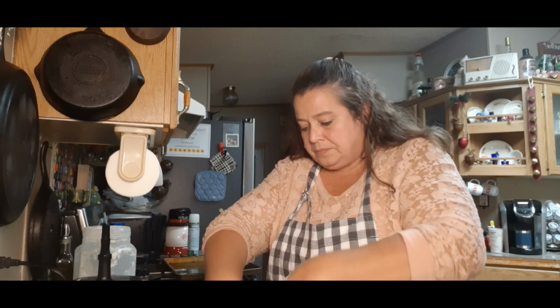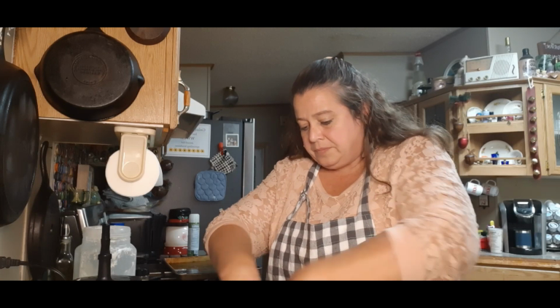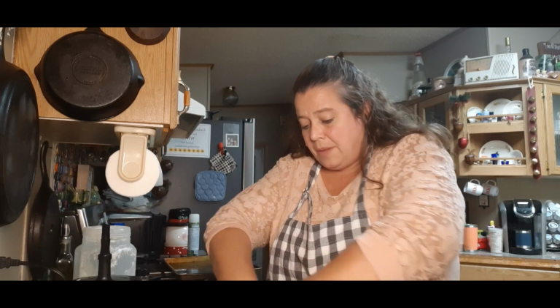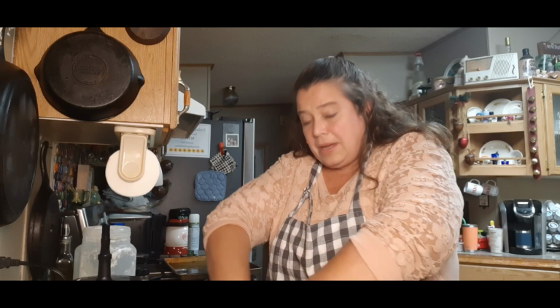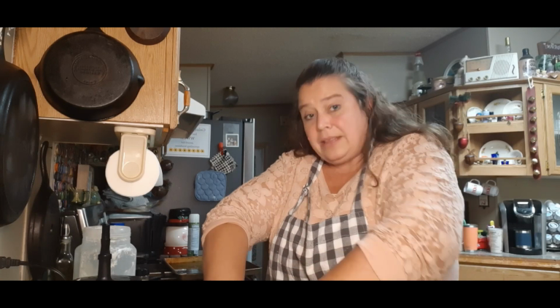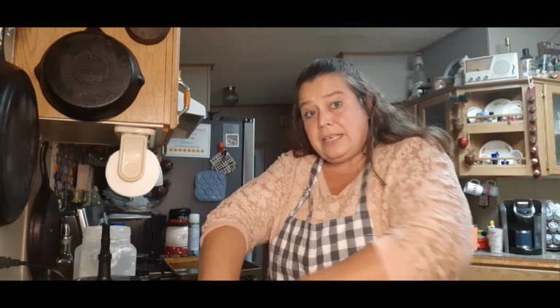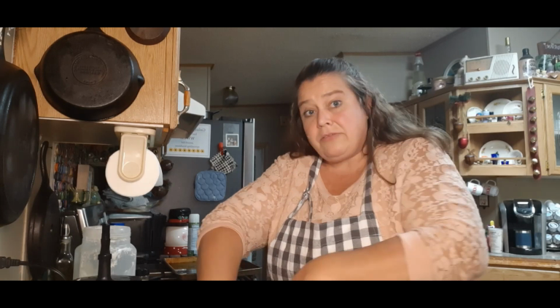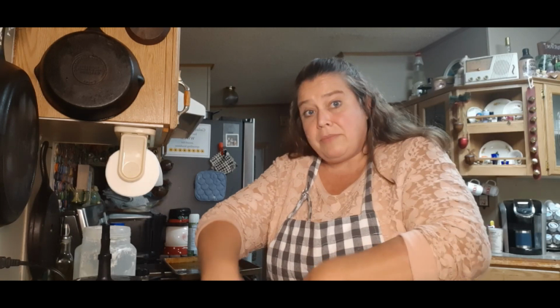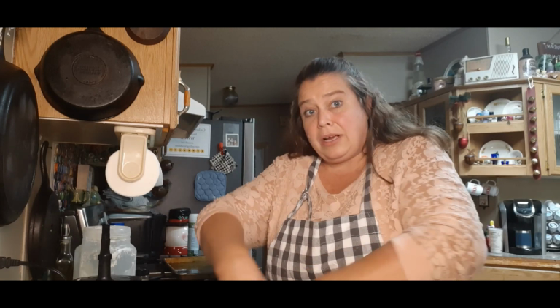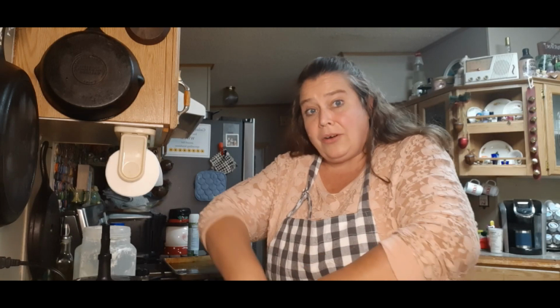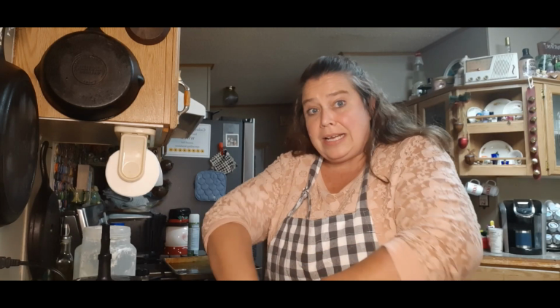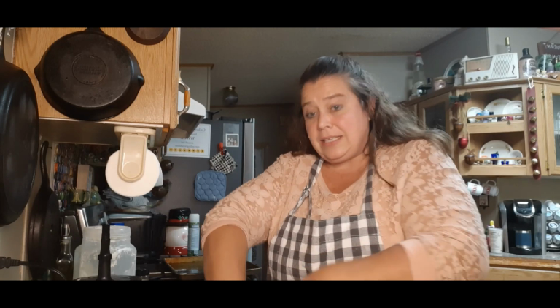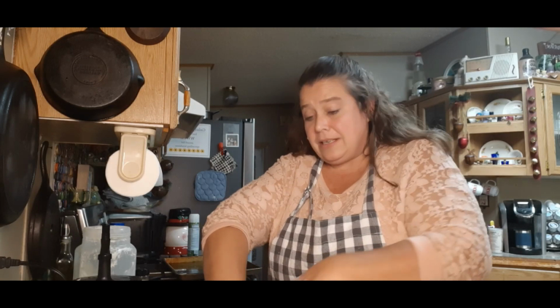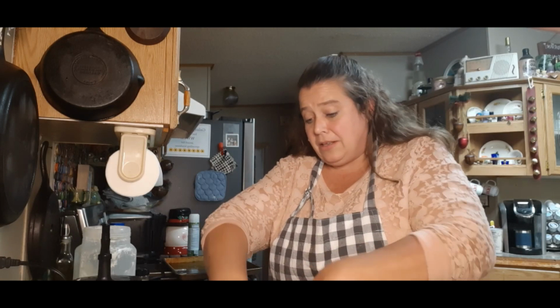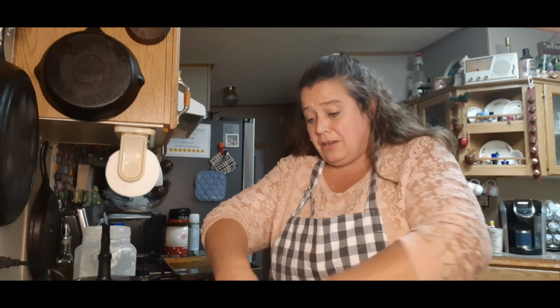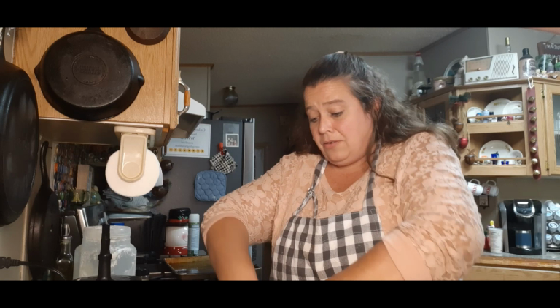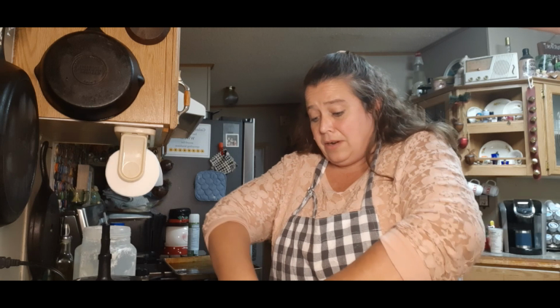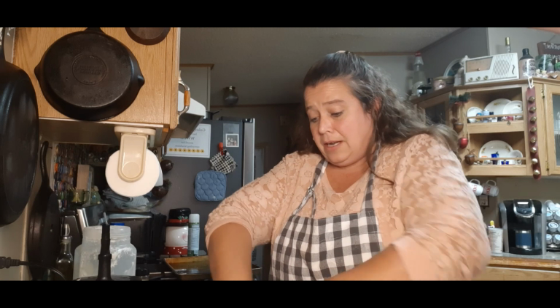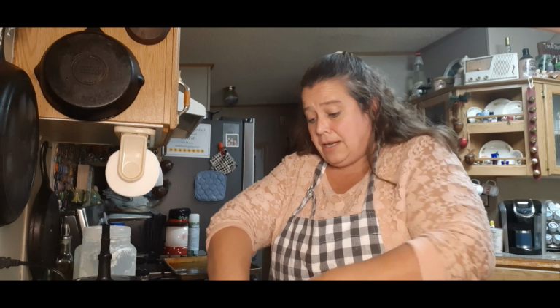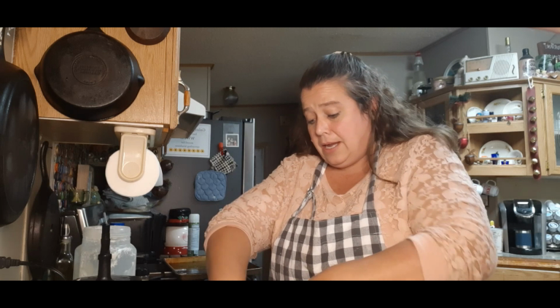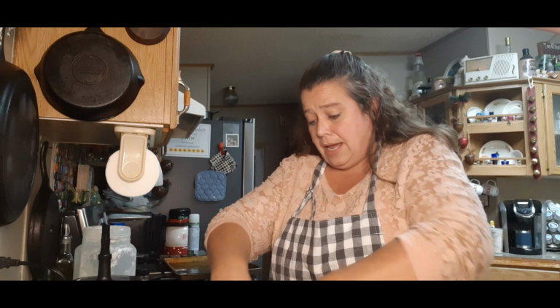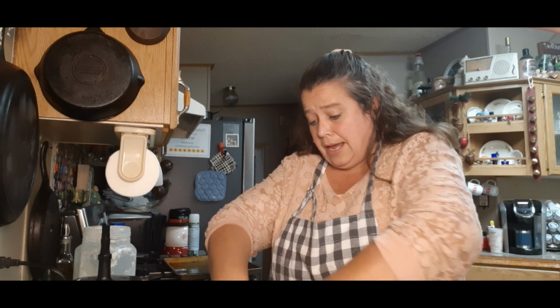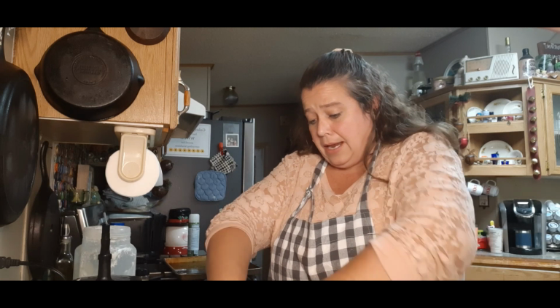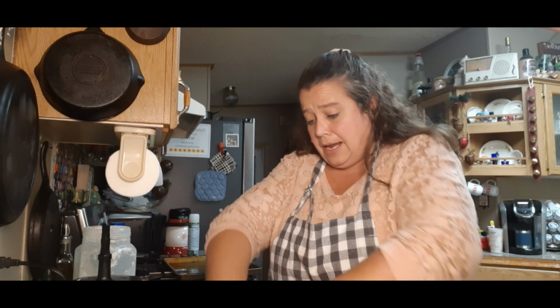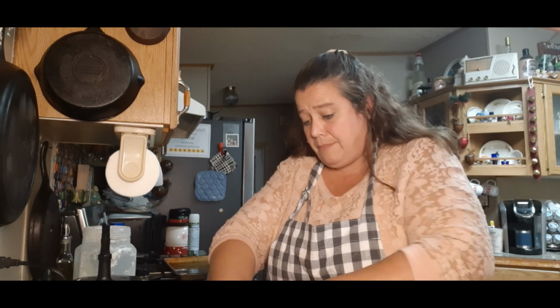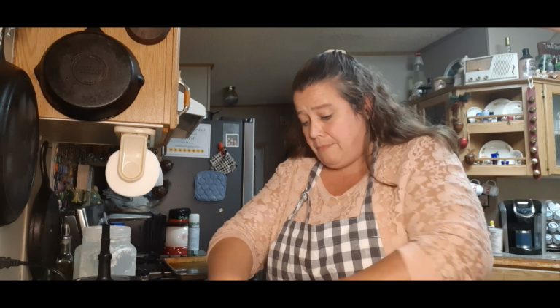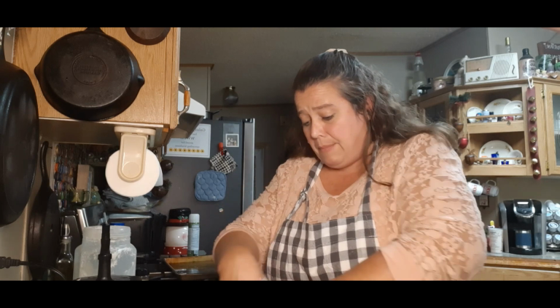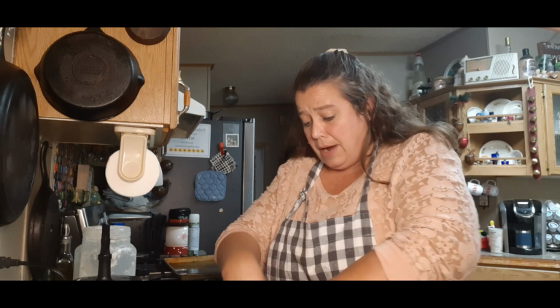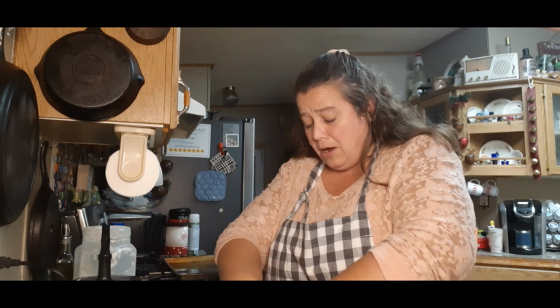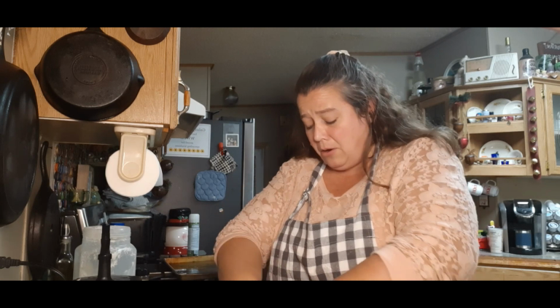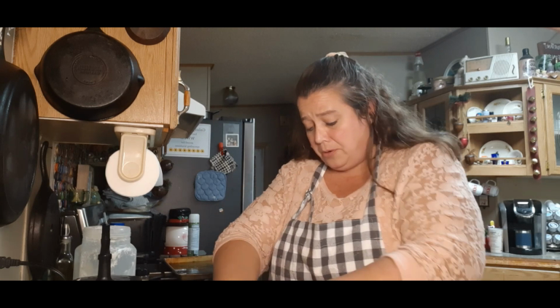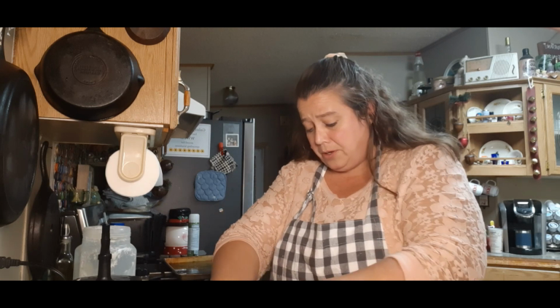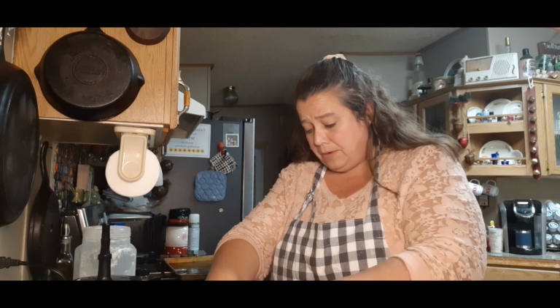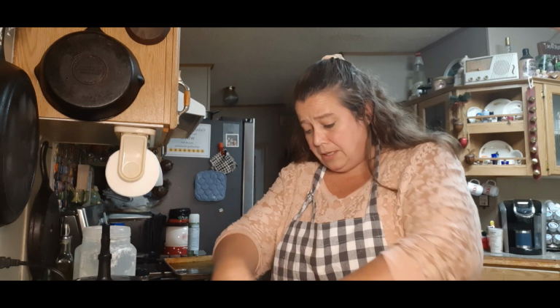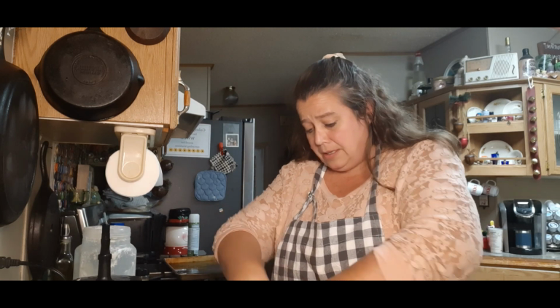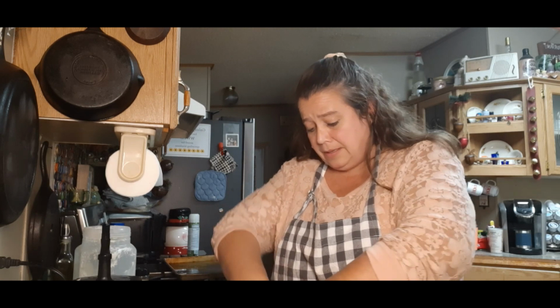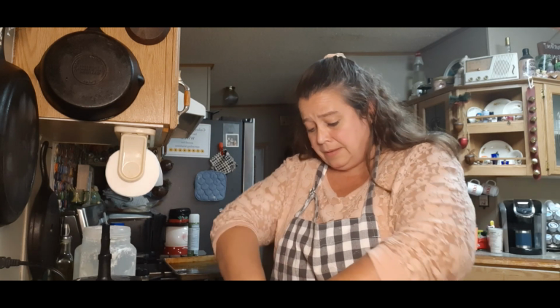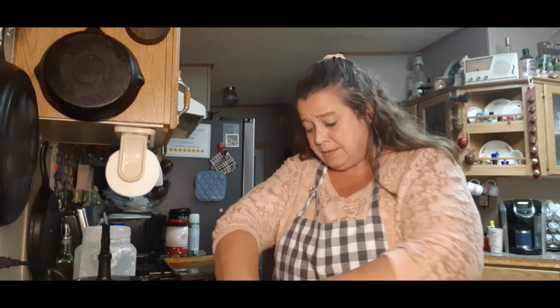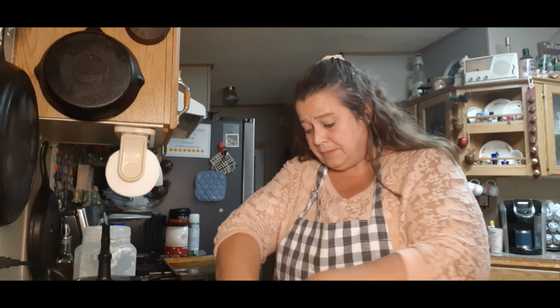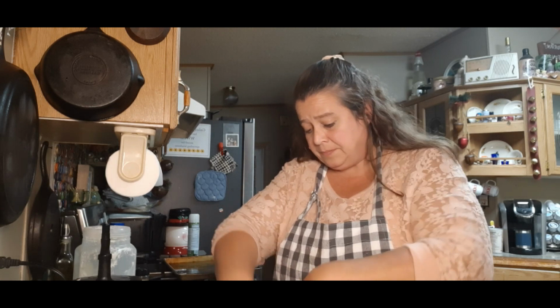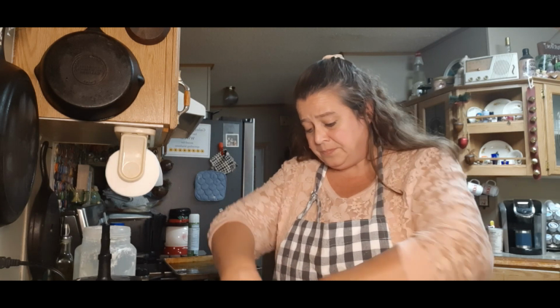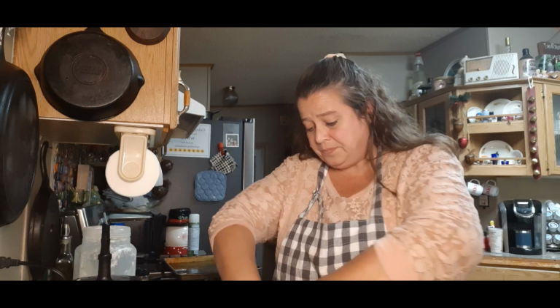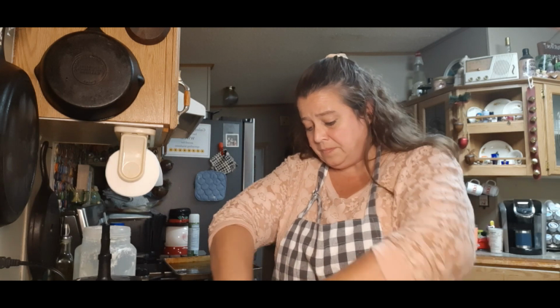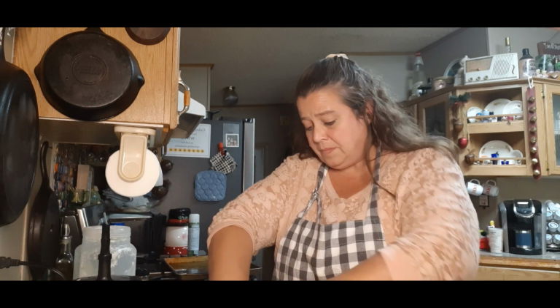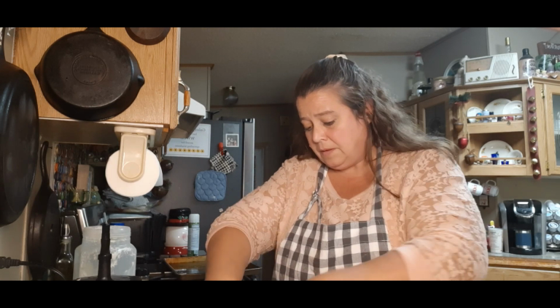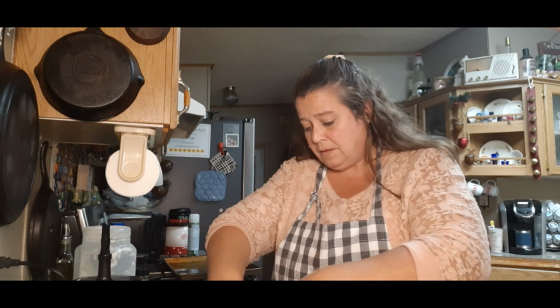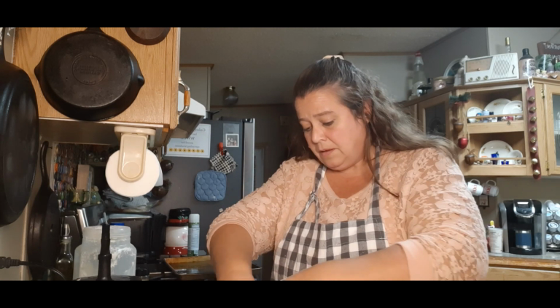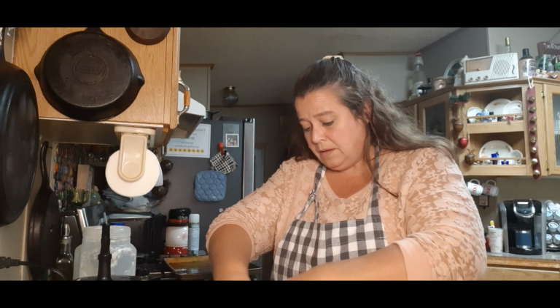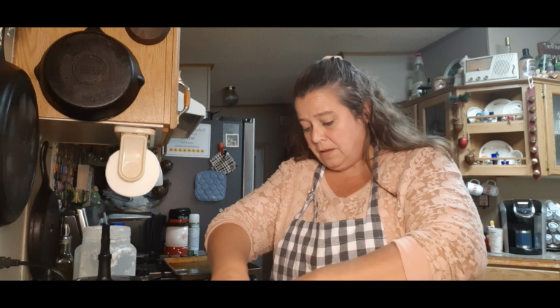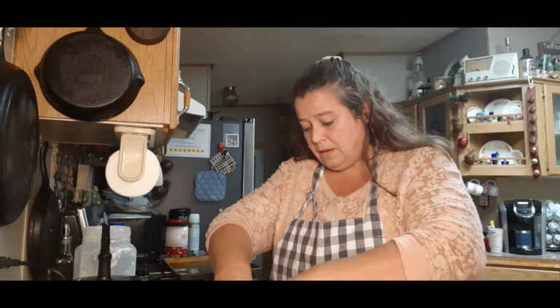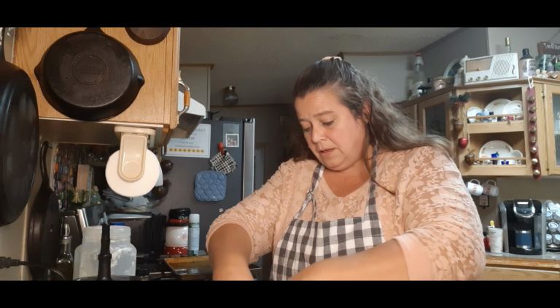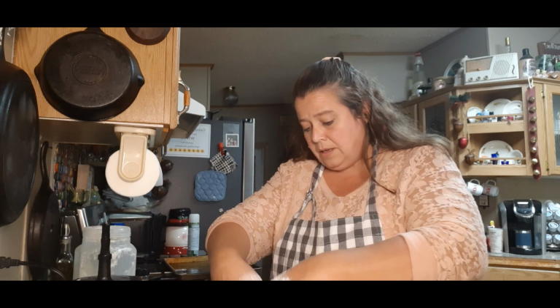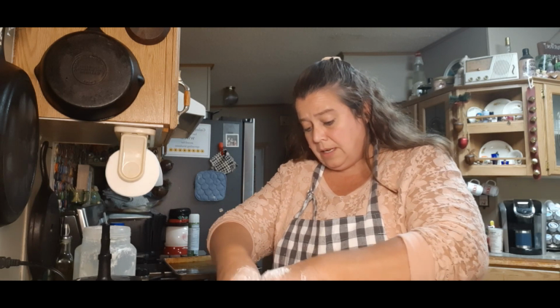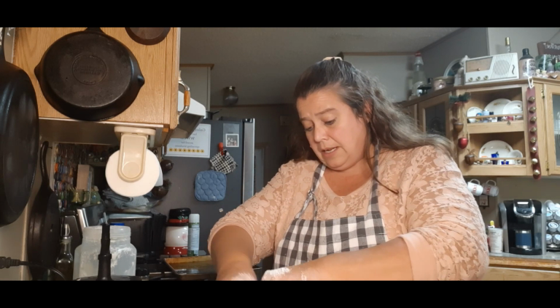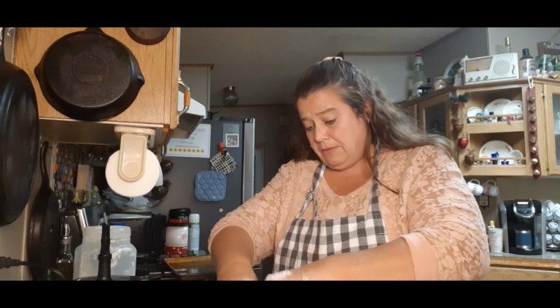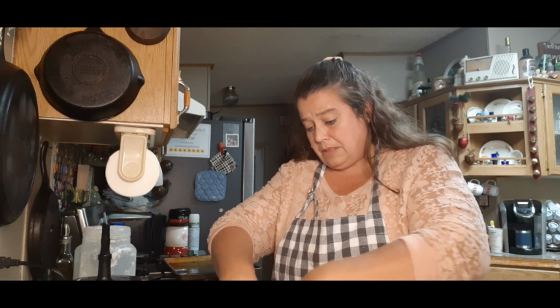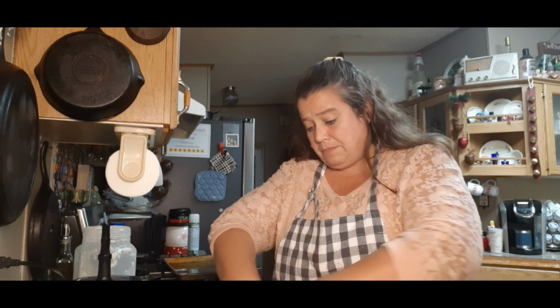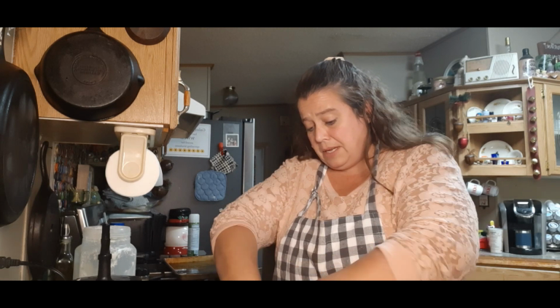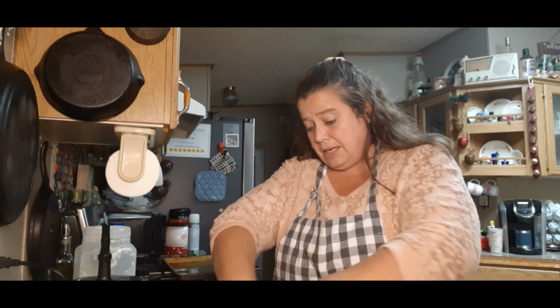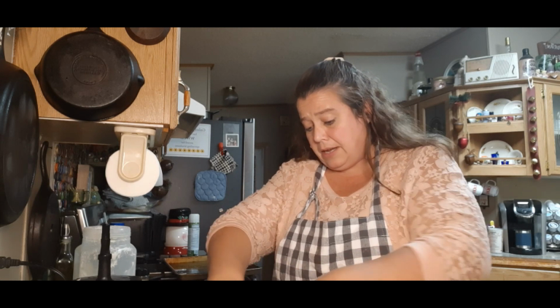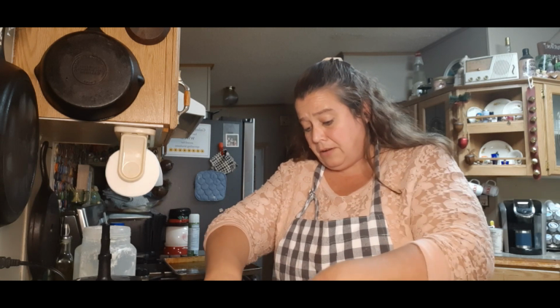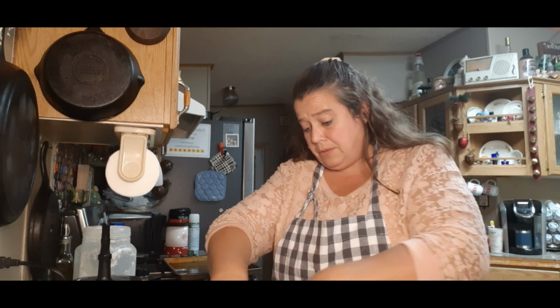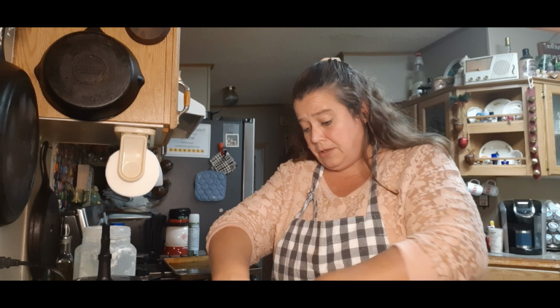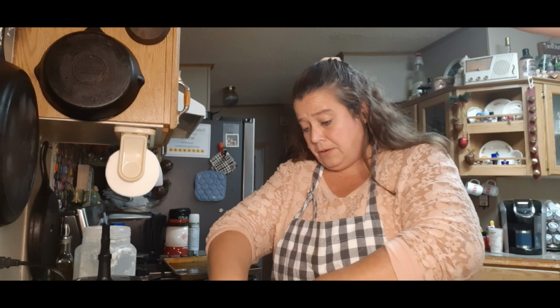I made these with my grandson the other night. He had a ball doing this, and he was a big help too.